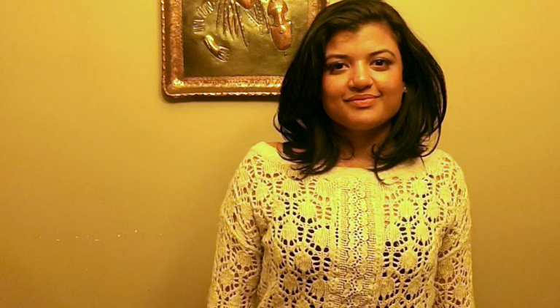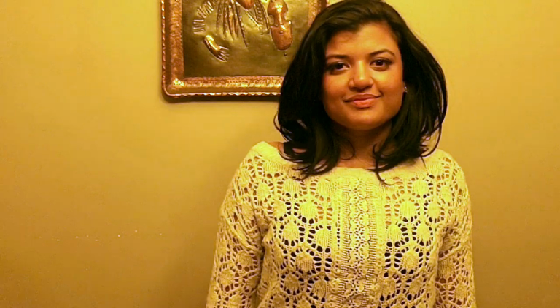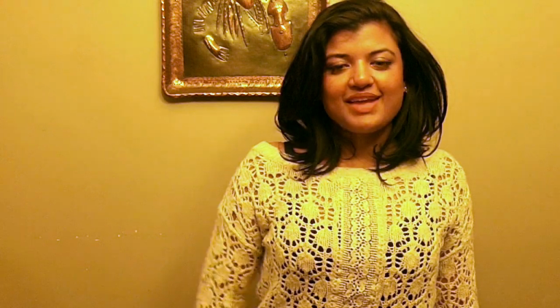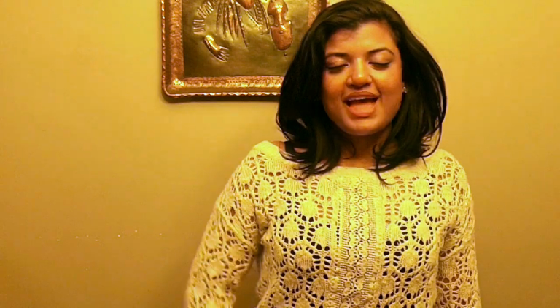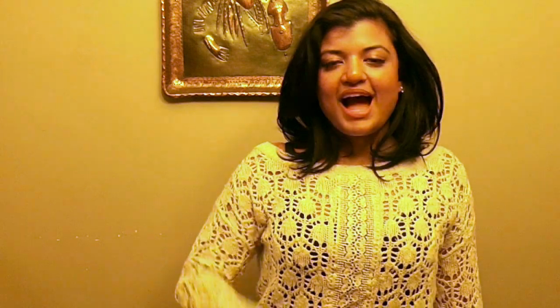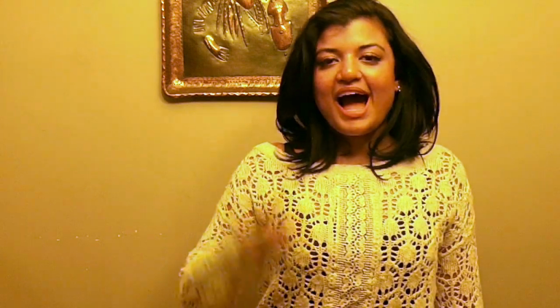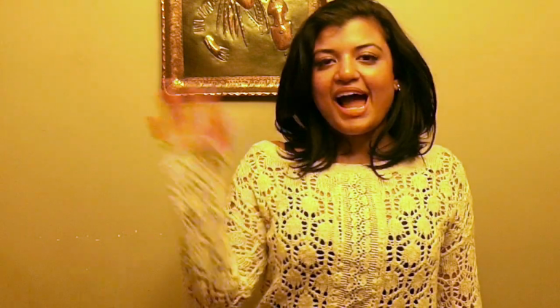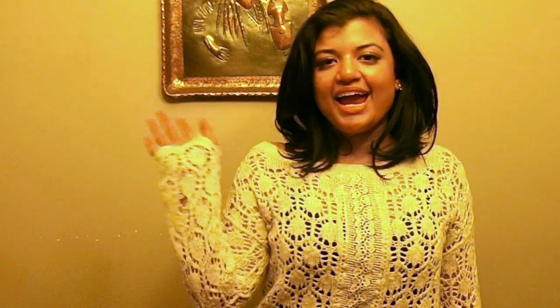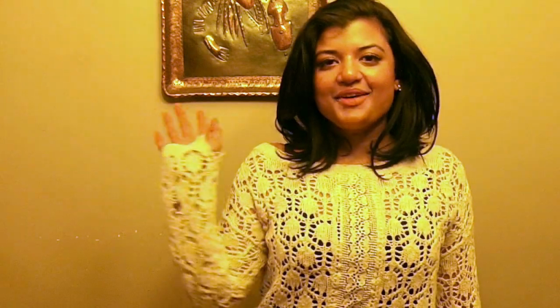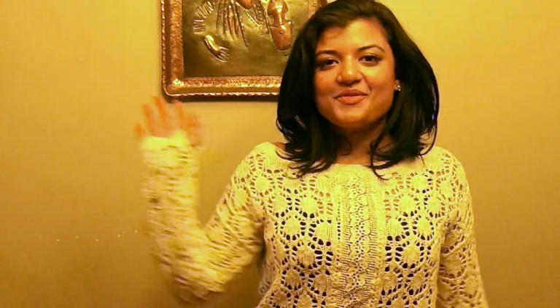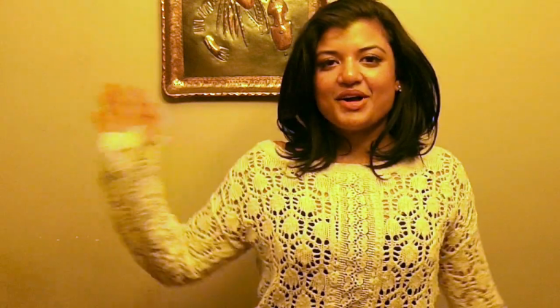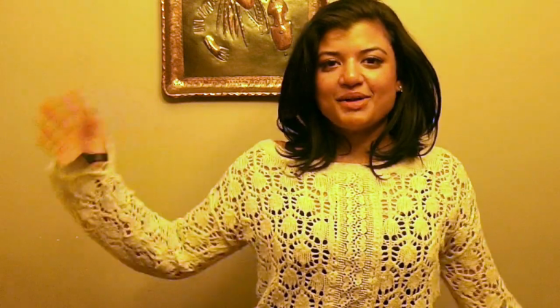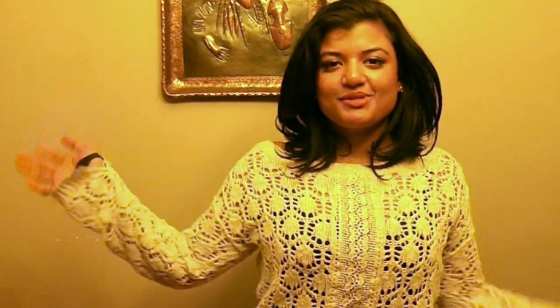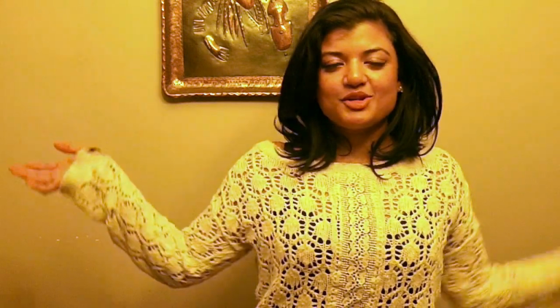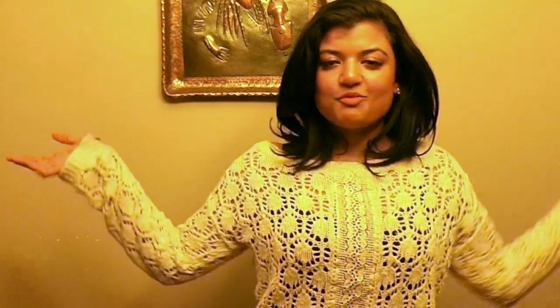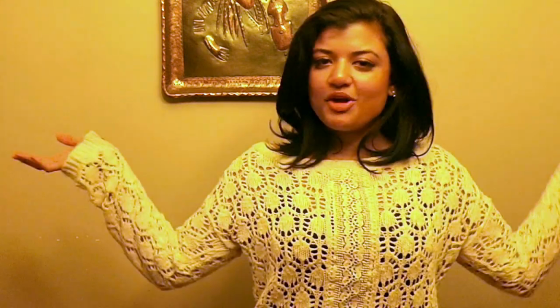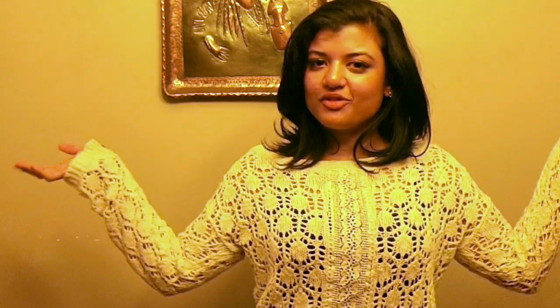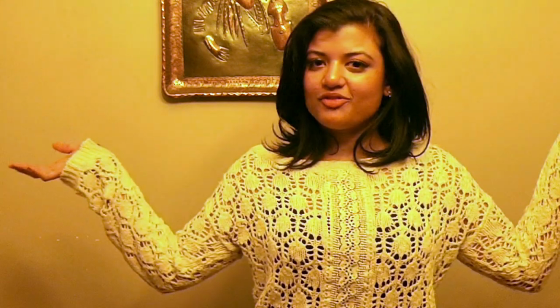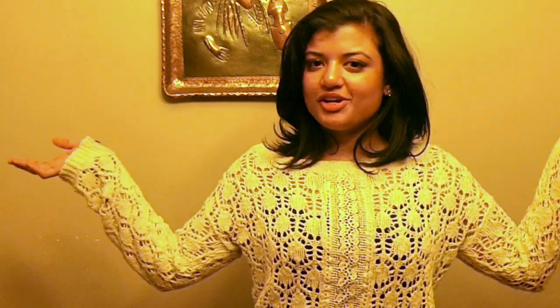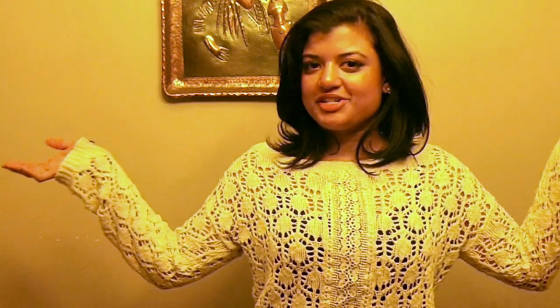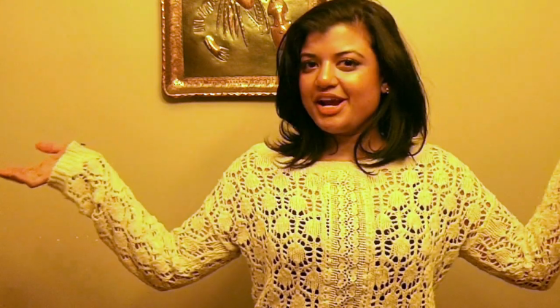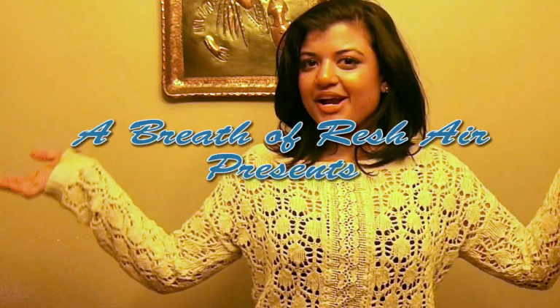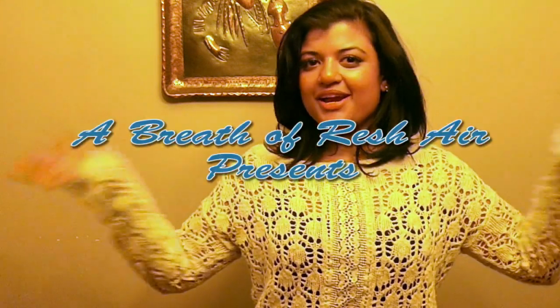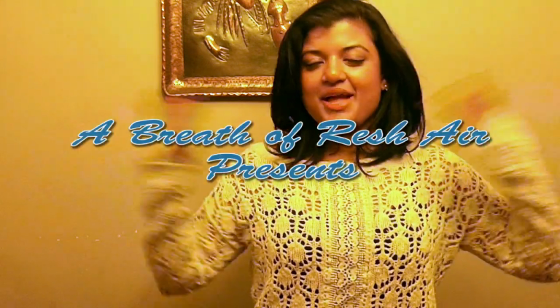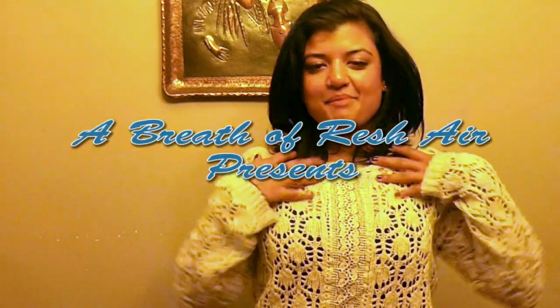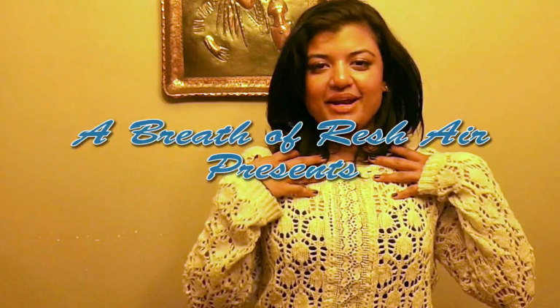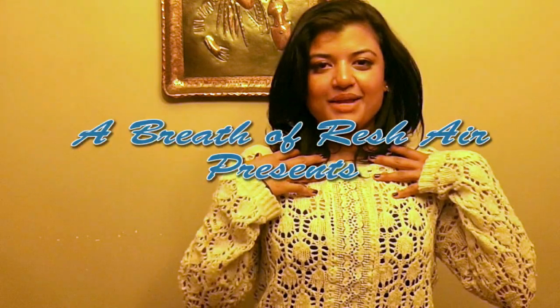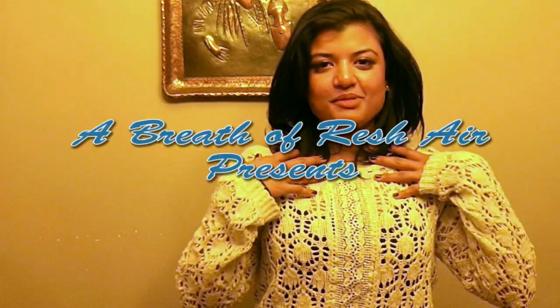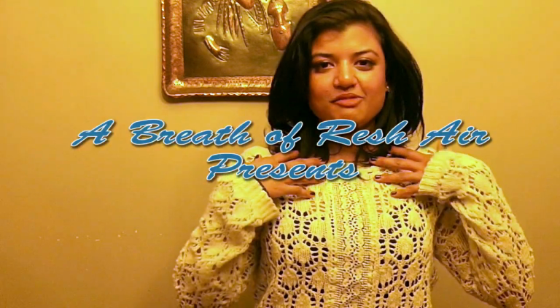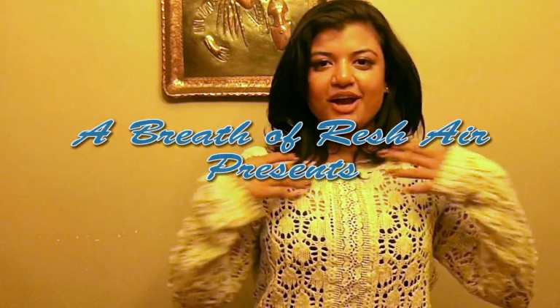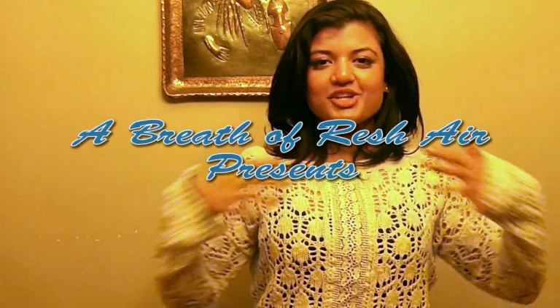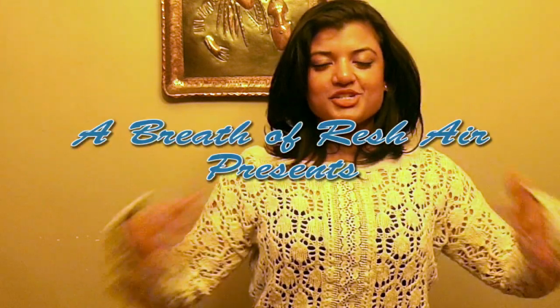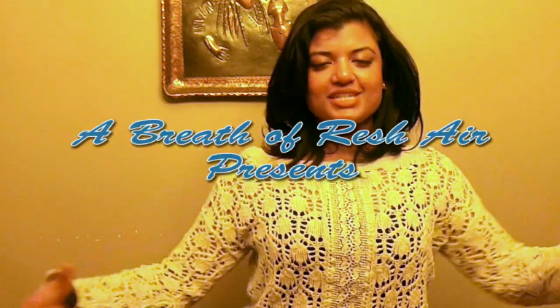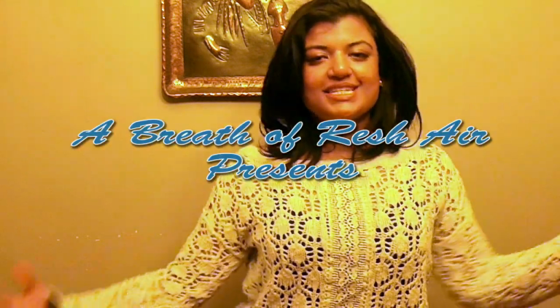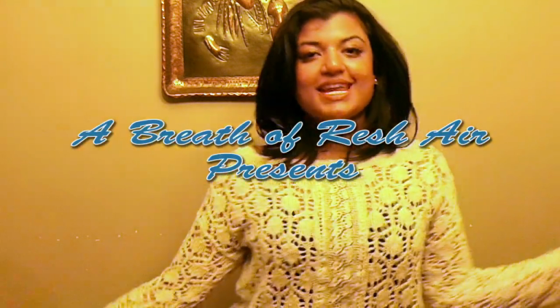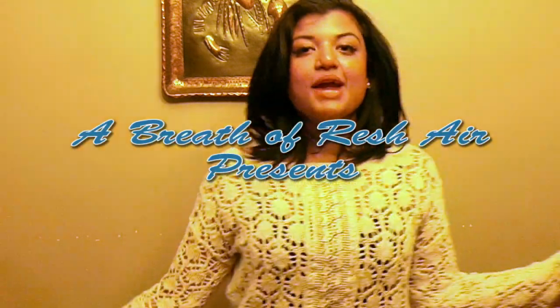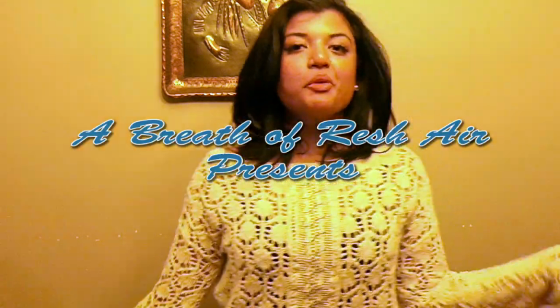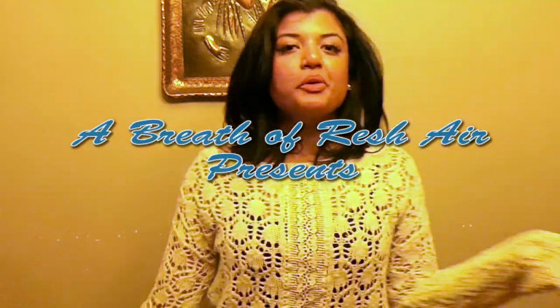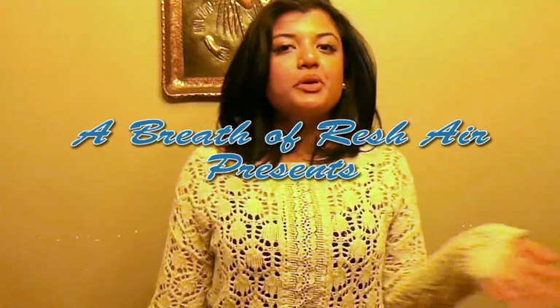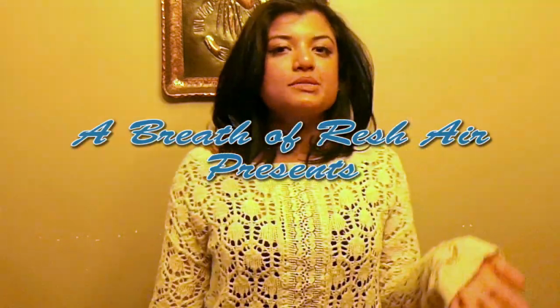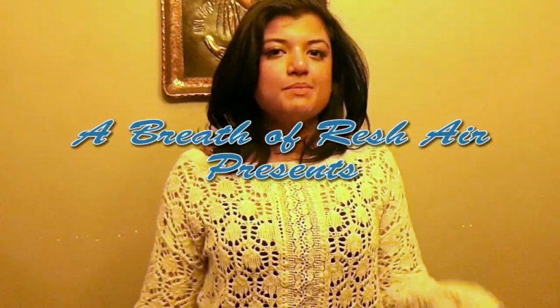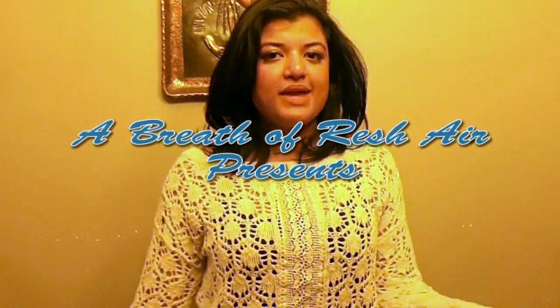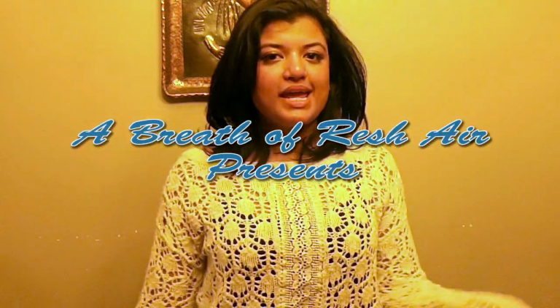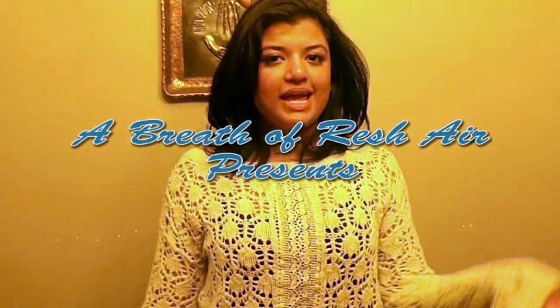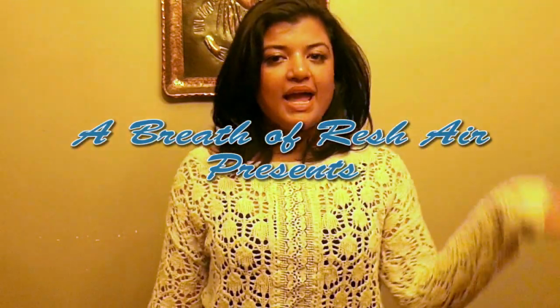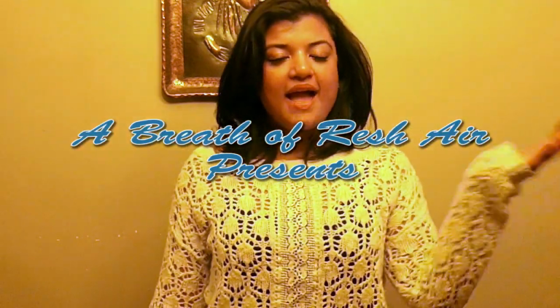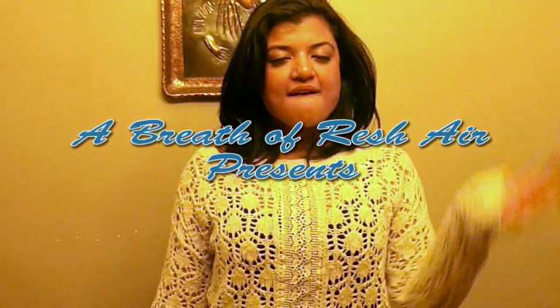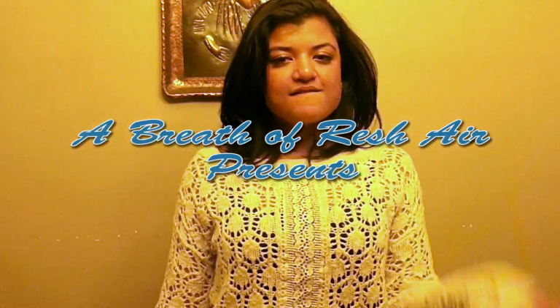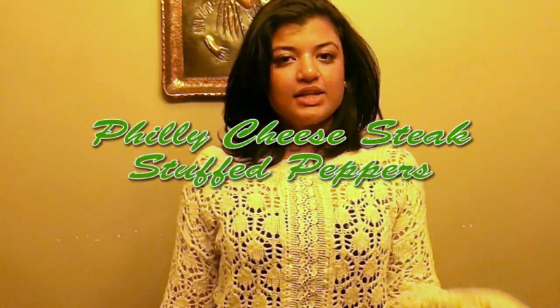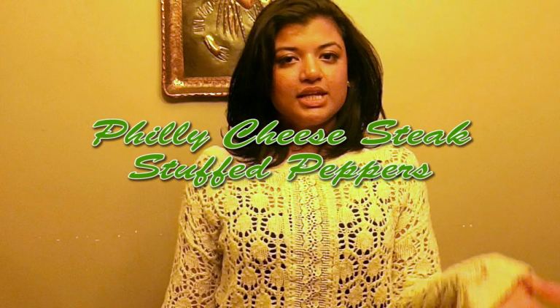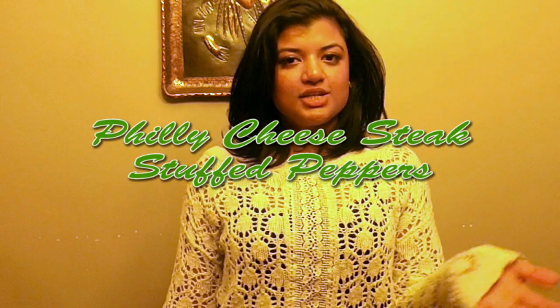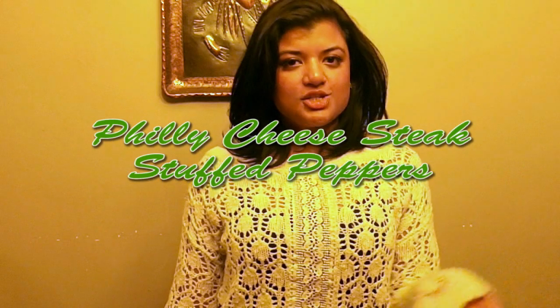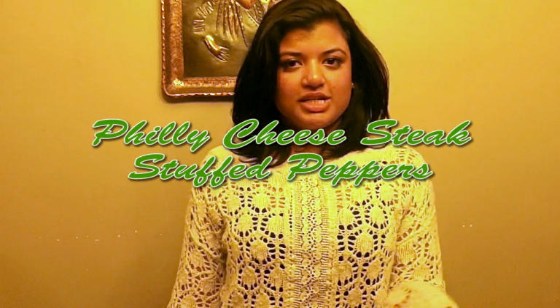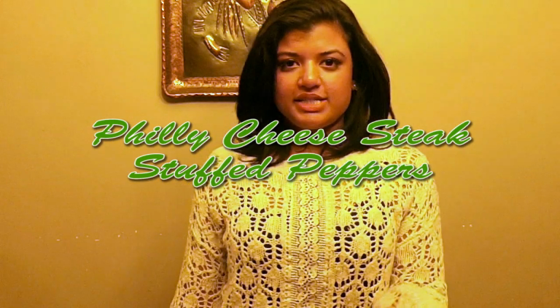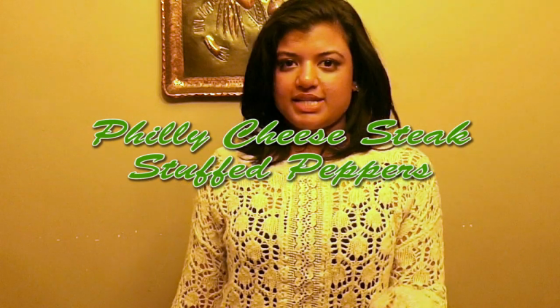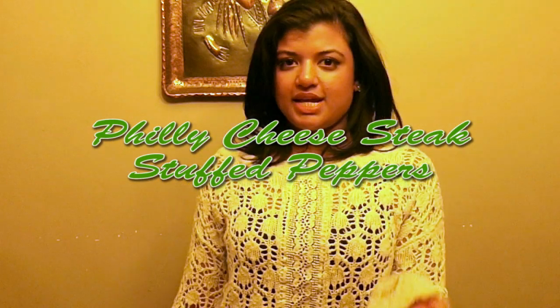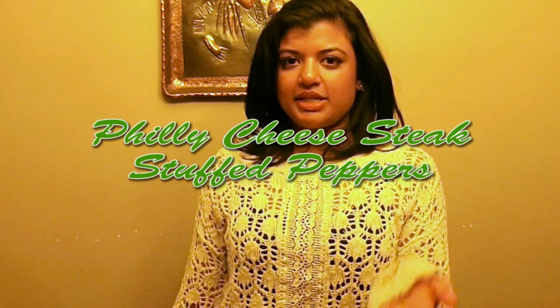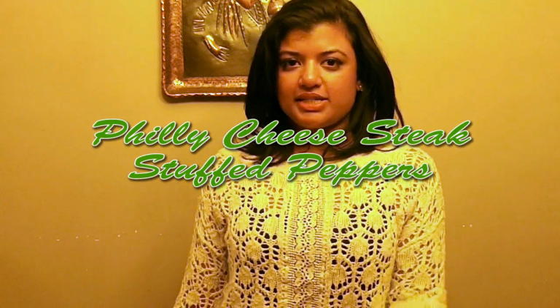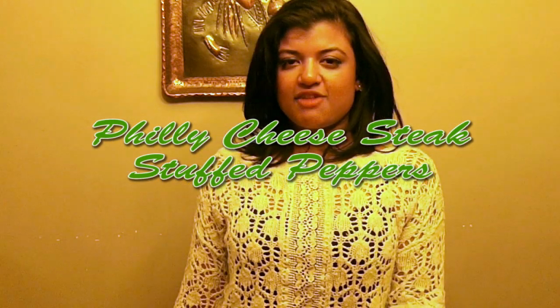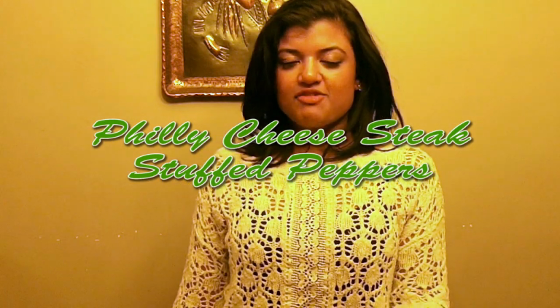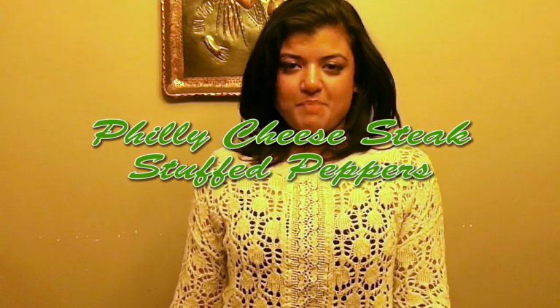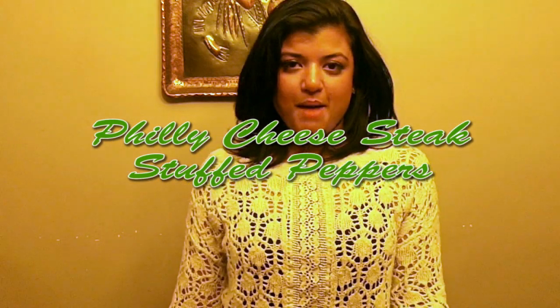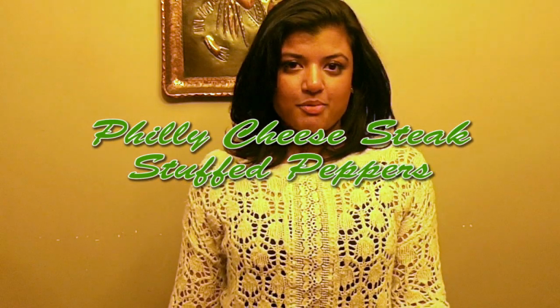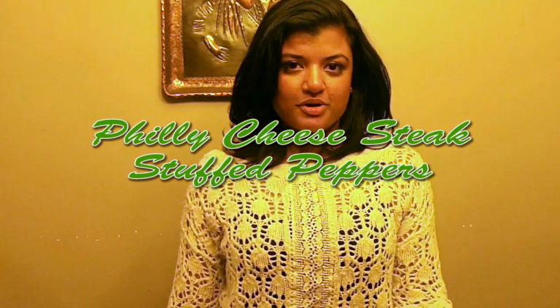Hi, welcome to A Breath of Rush Air. My name is Rush and today we're going to be making Philly cheesesteak stuffed peppers.